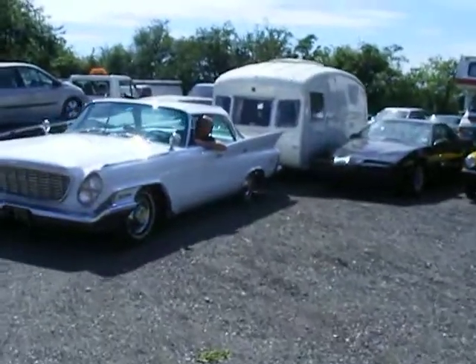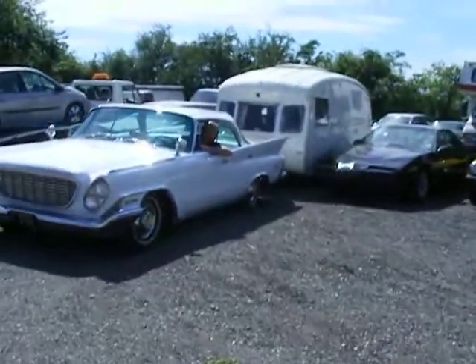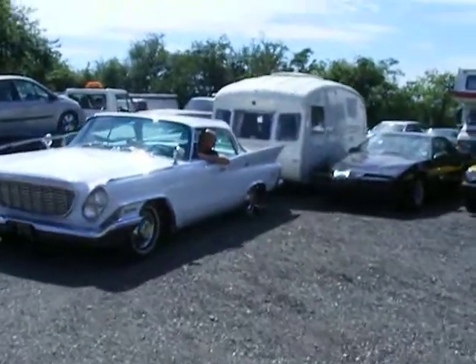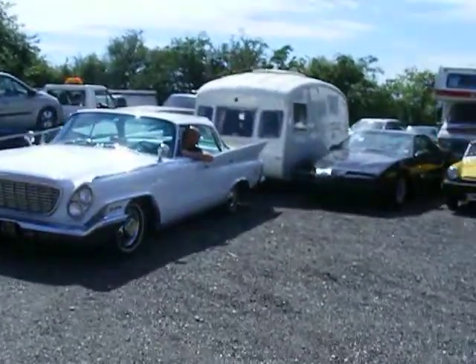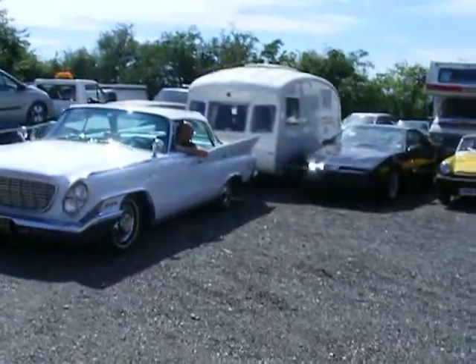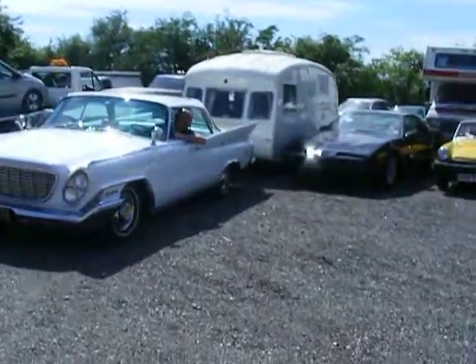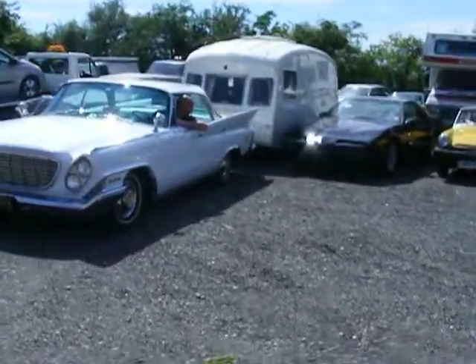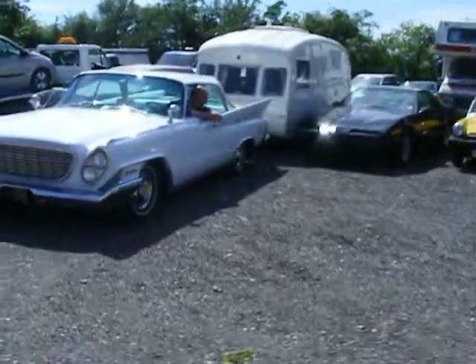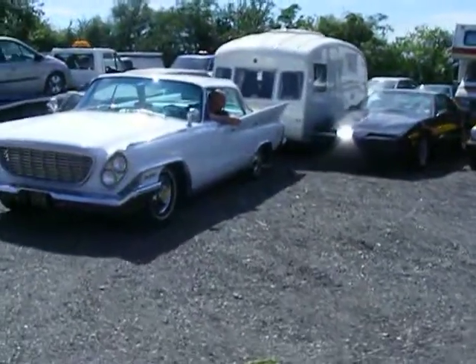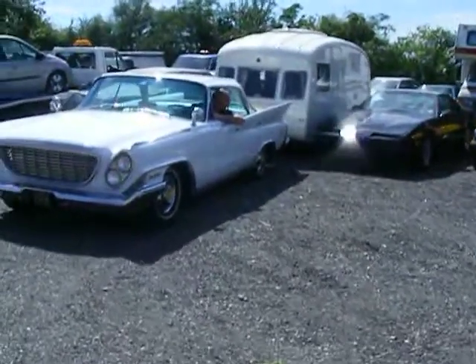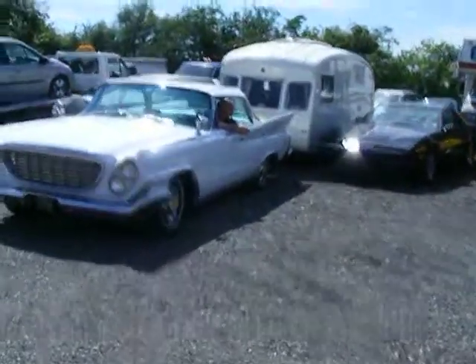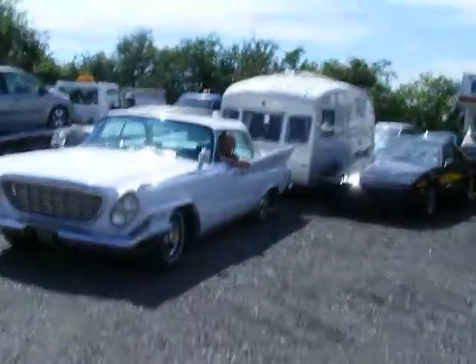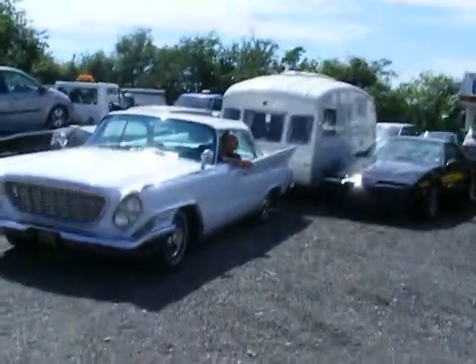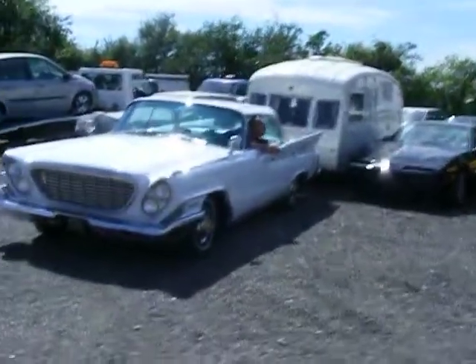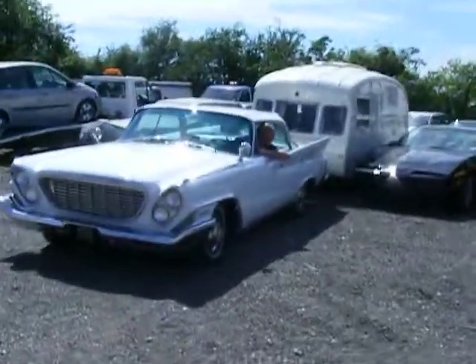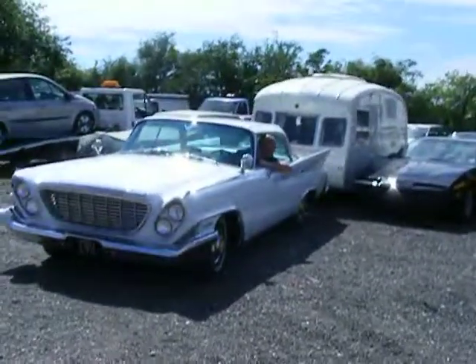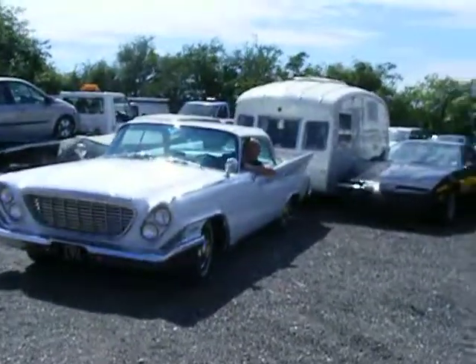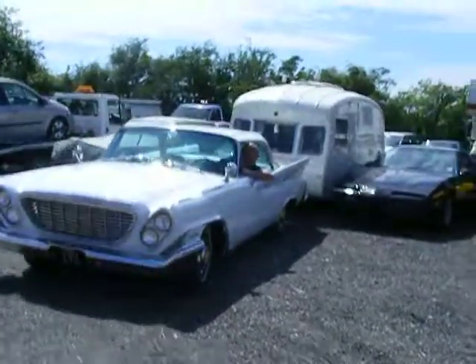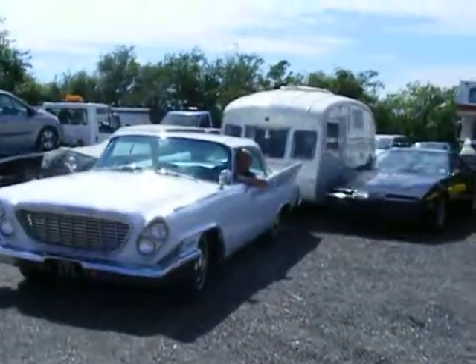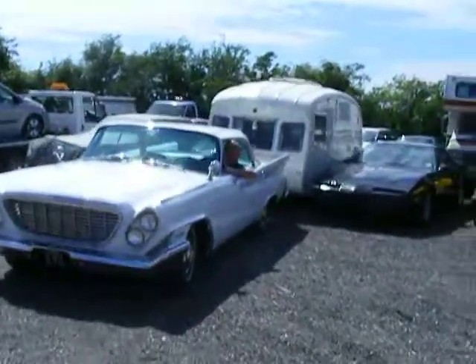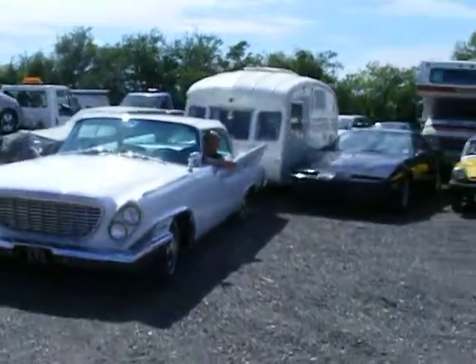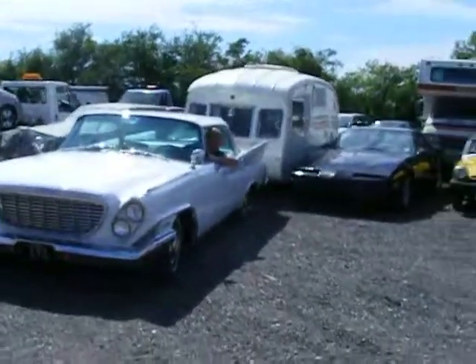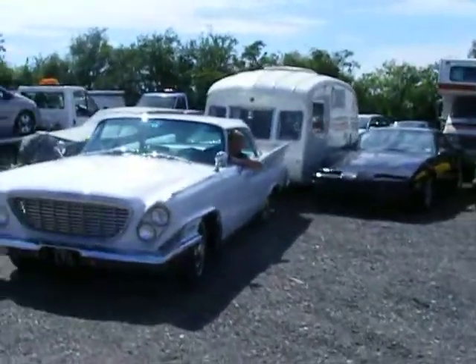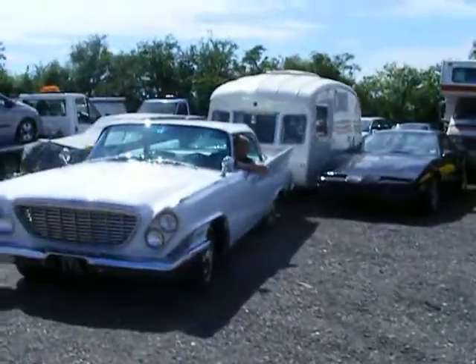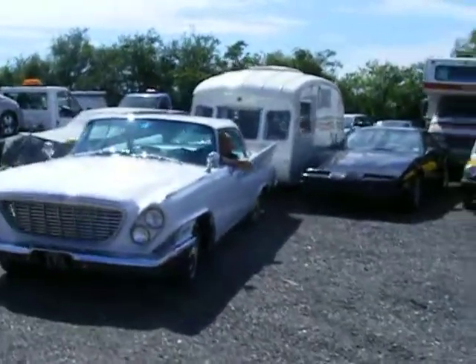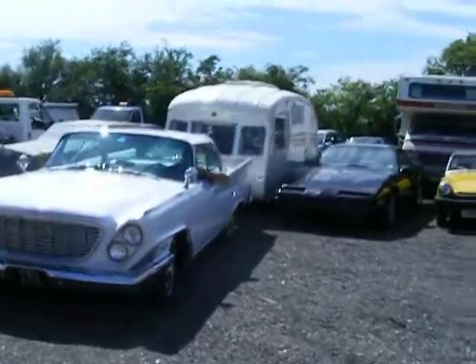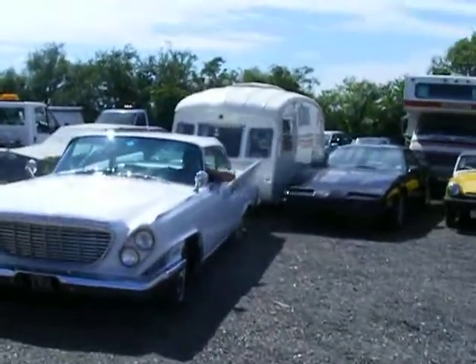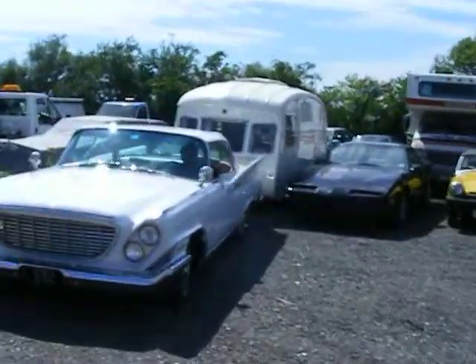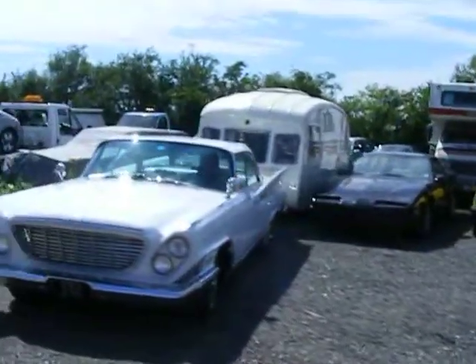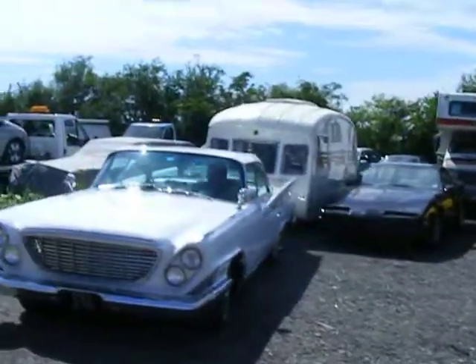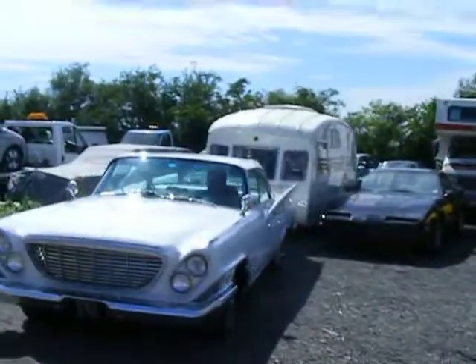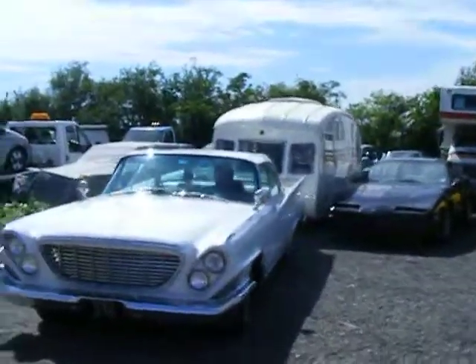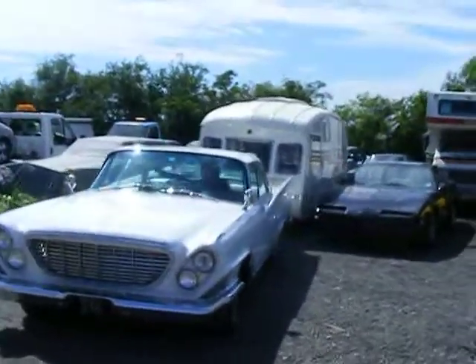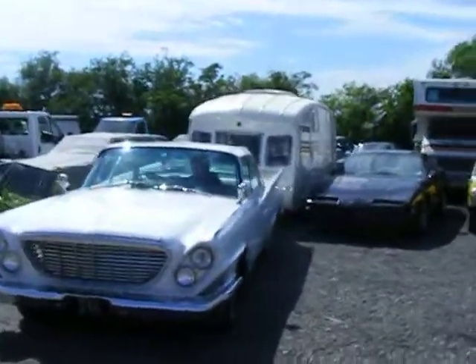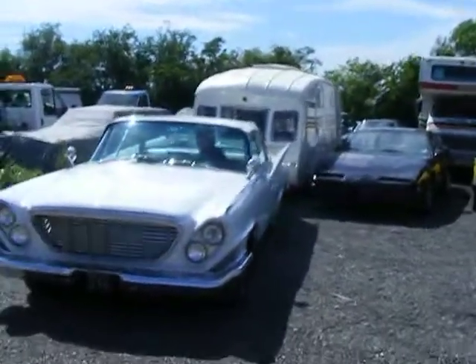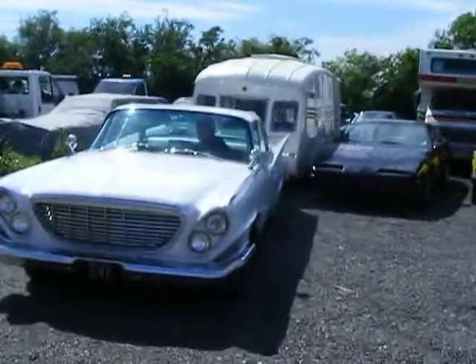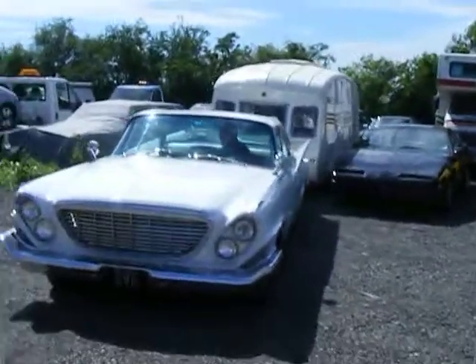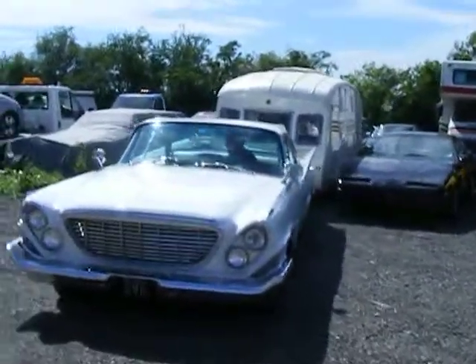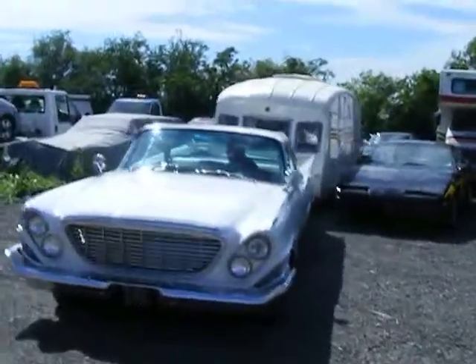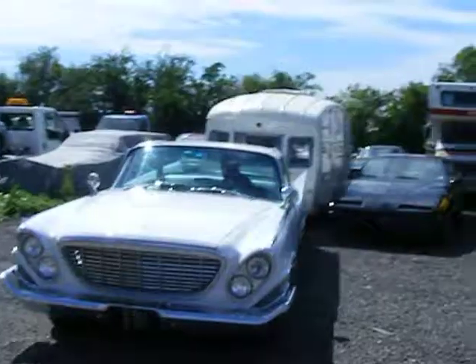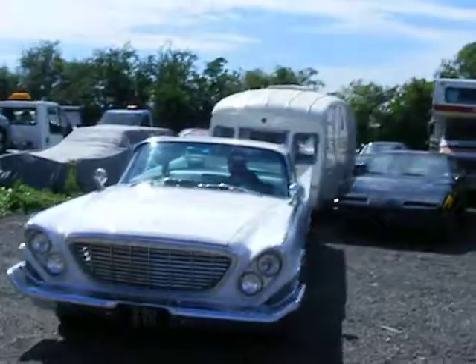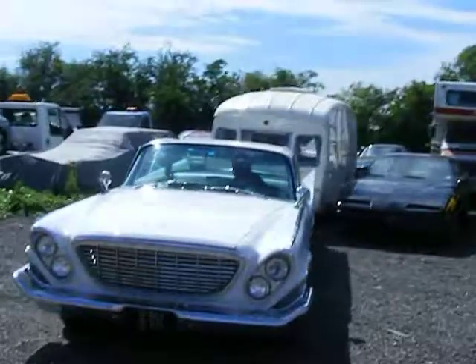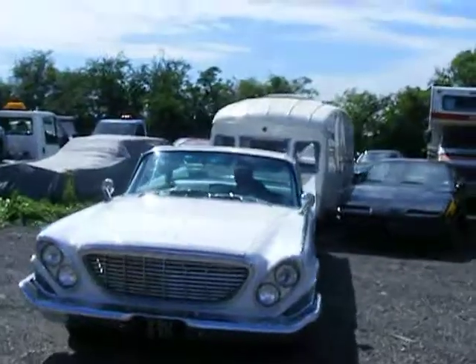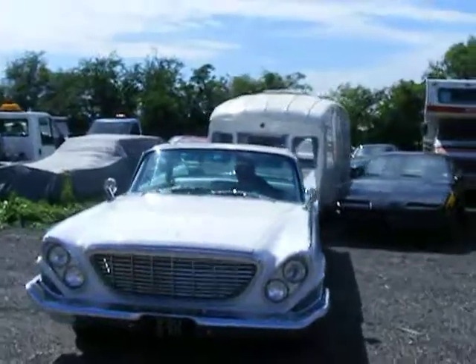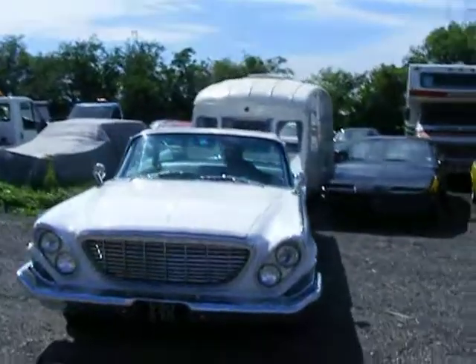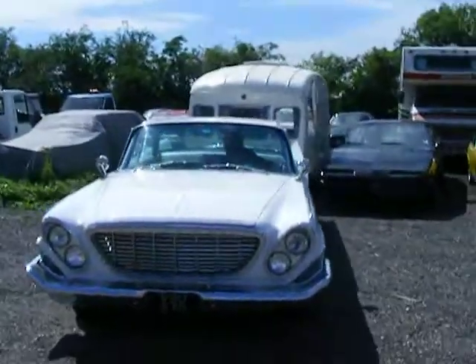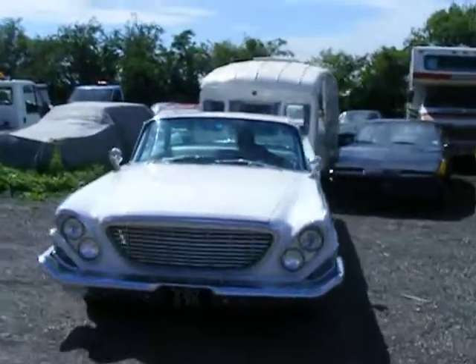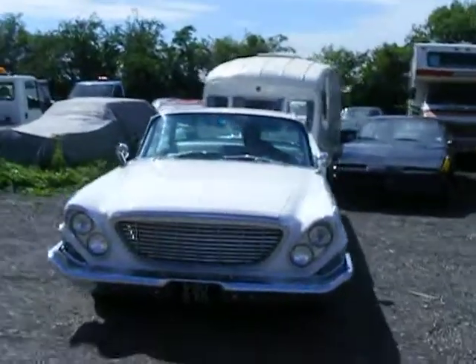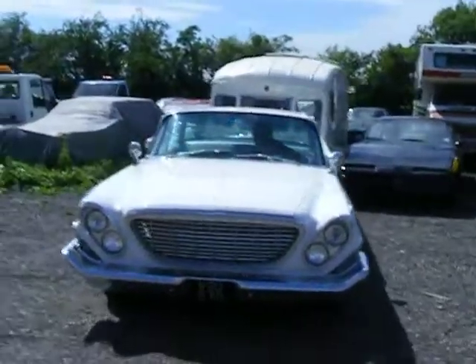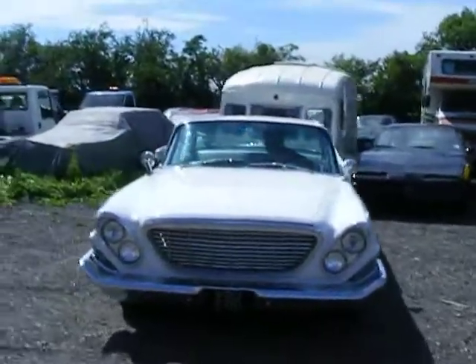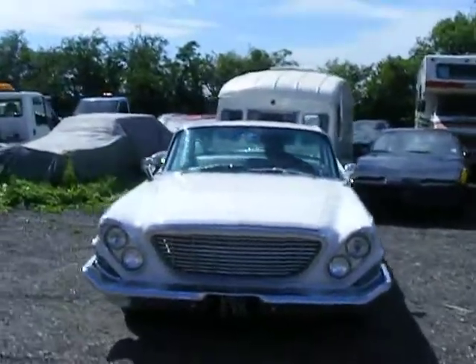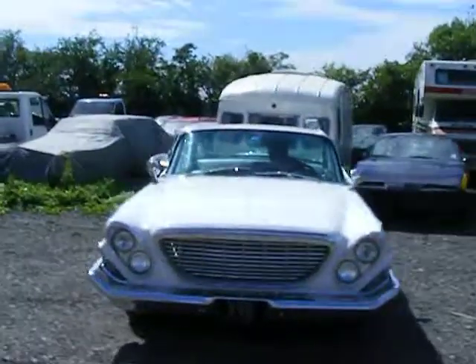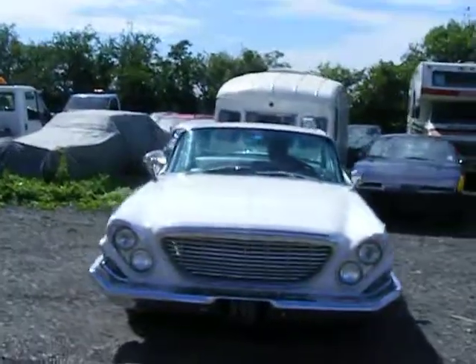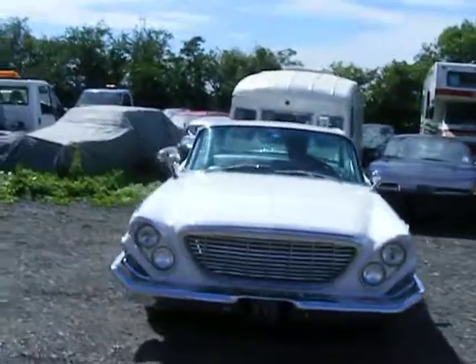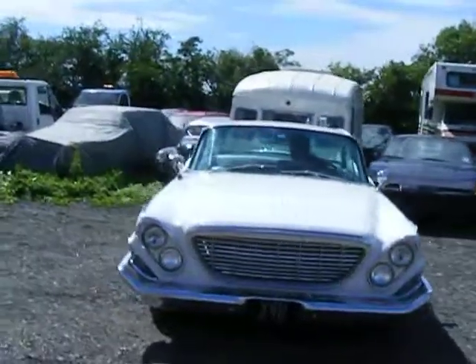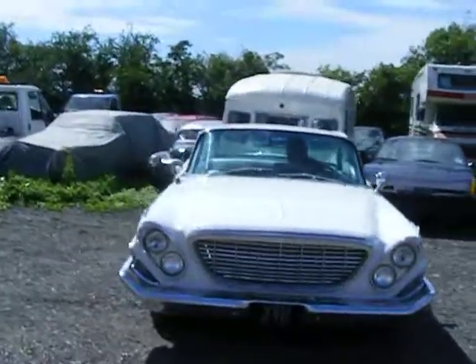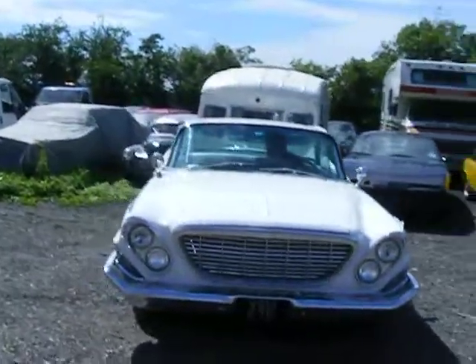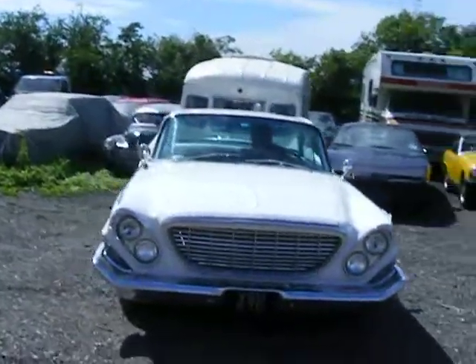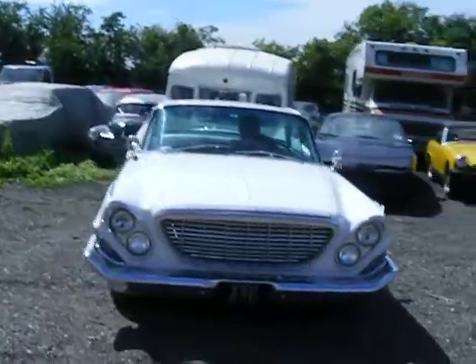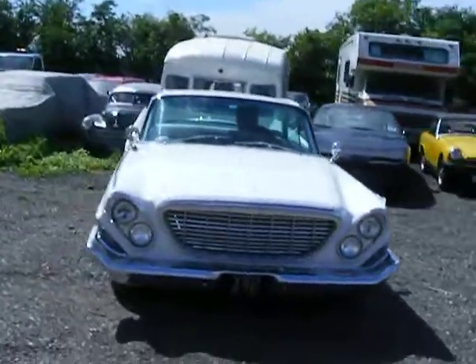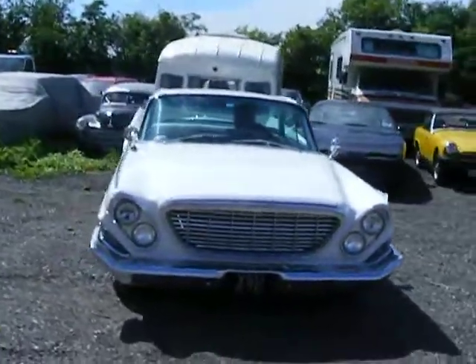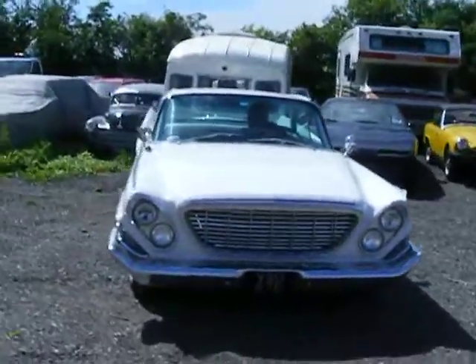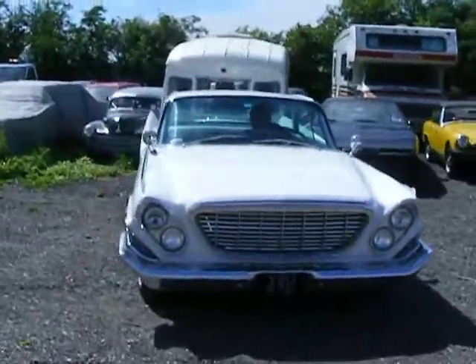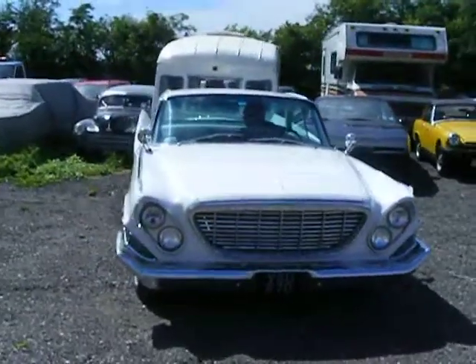The caravan is a 1966 Cheltenham Waterpark. It's actually a classic English caravan.